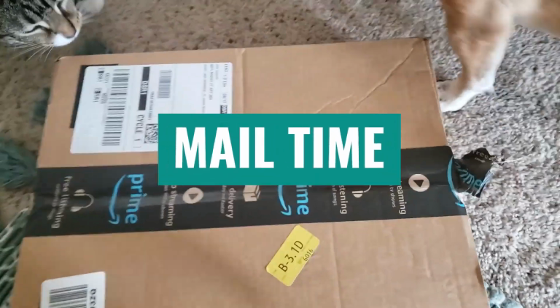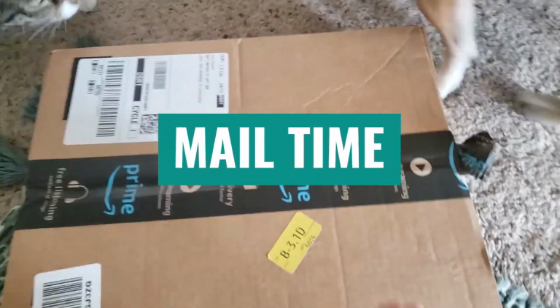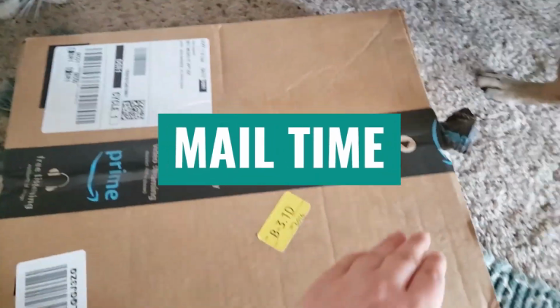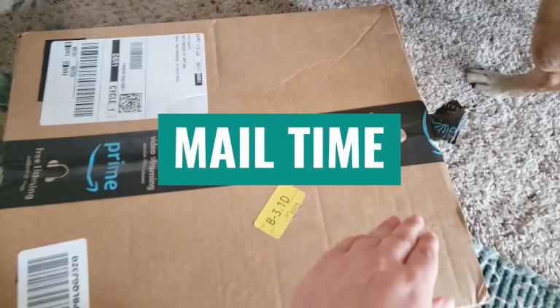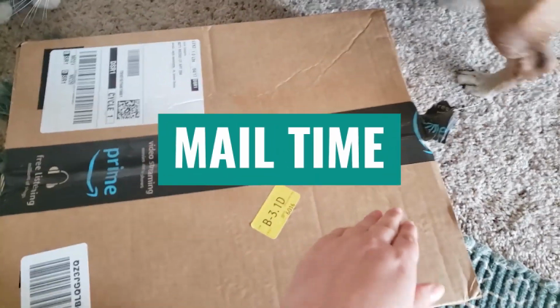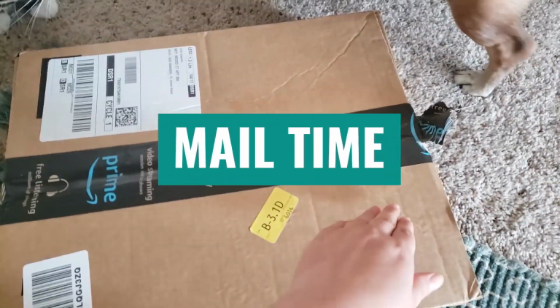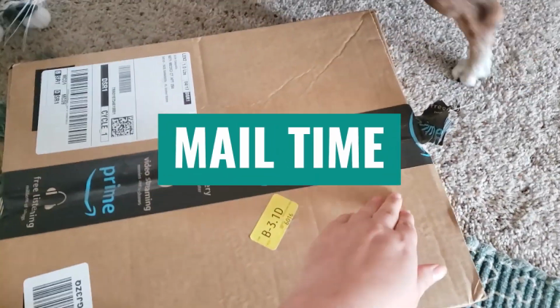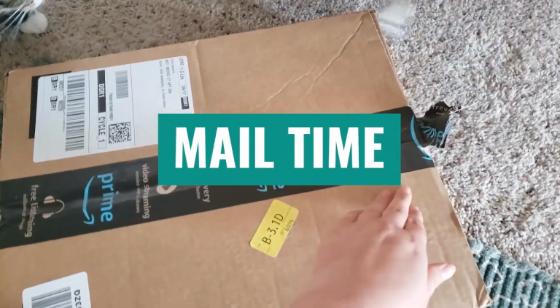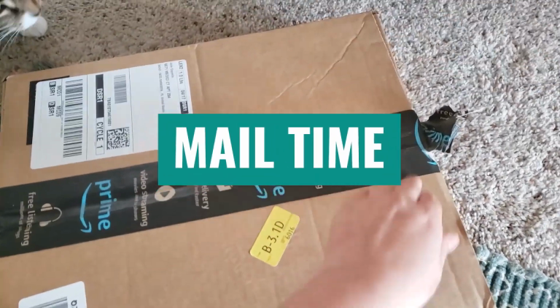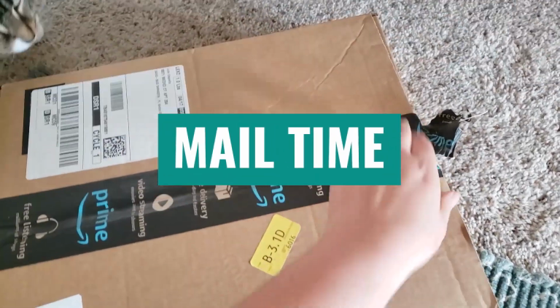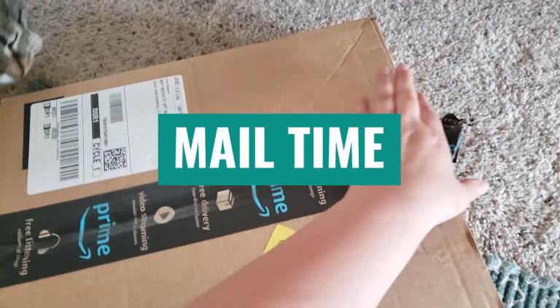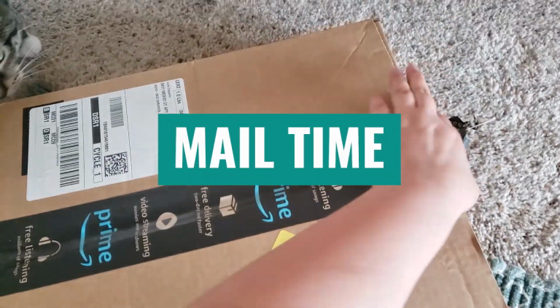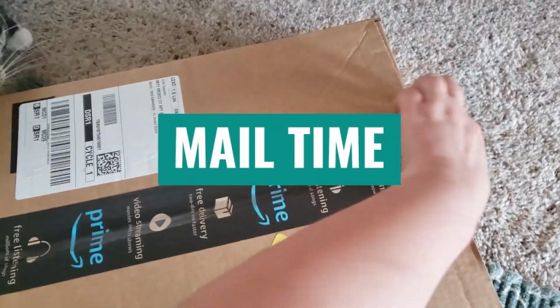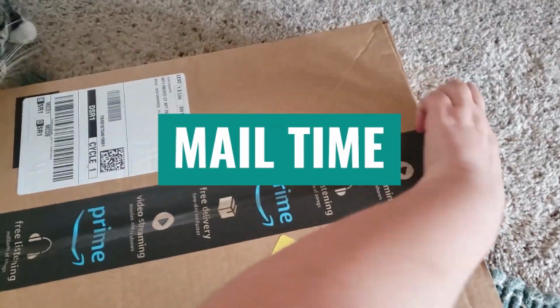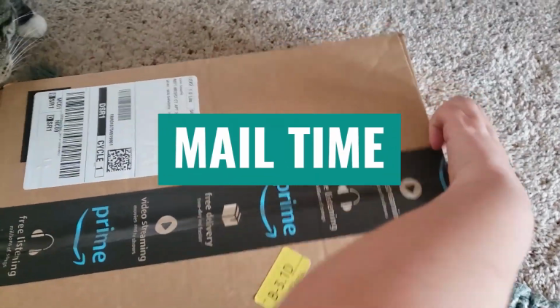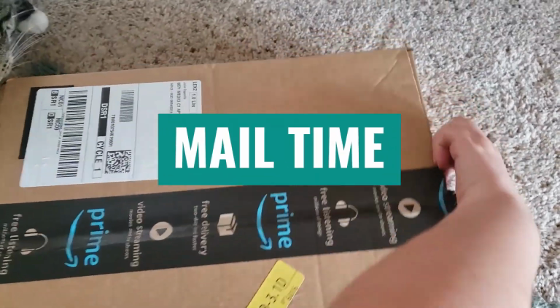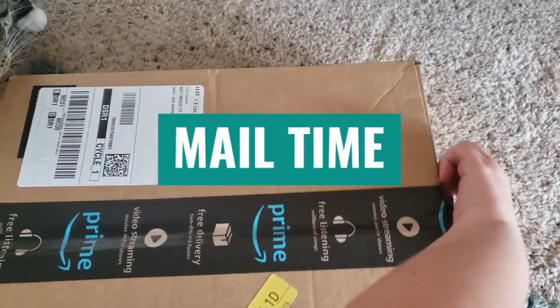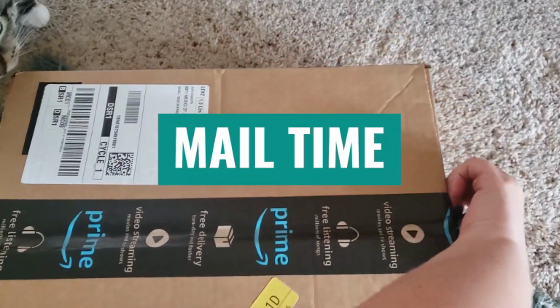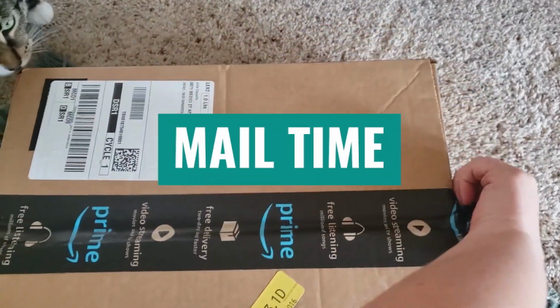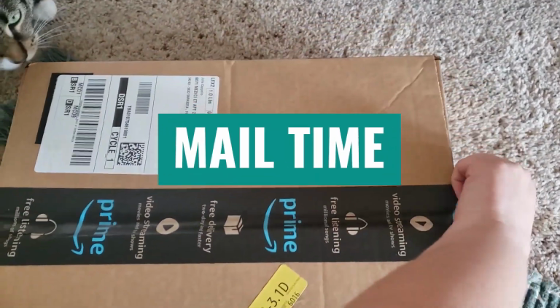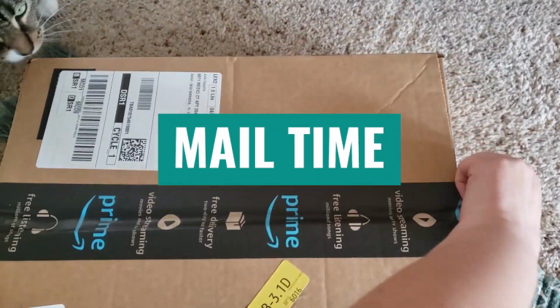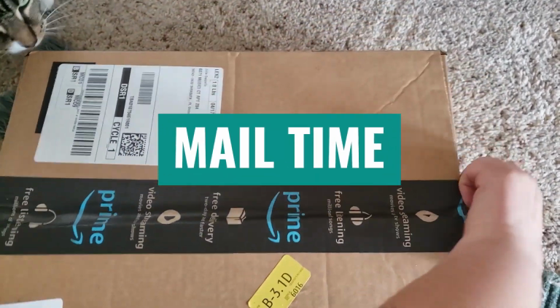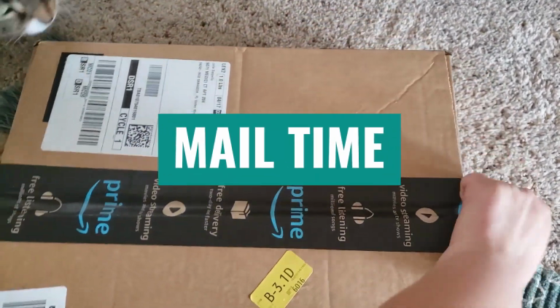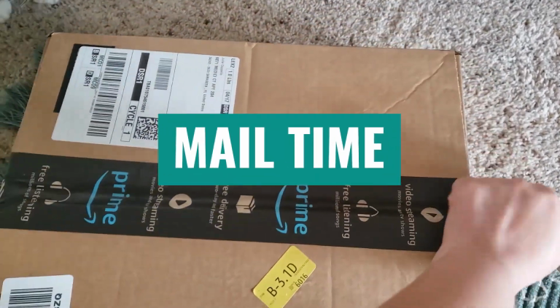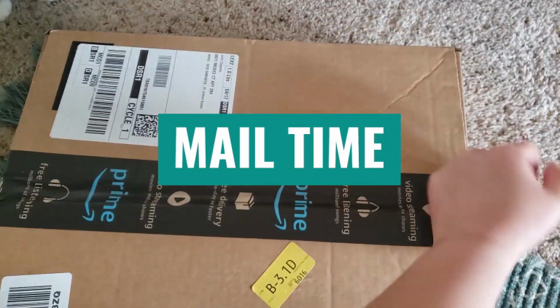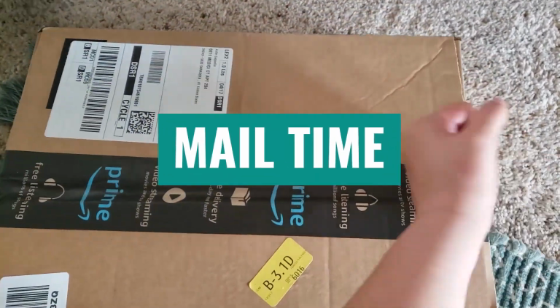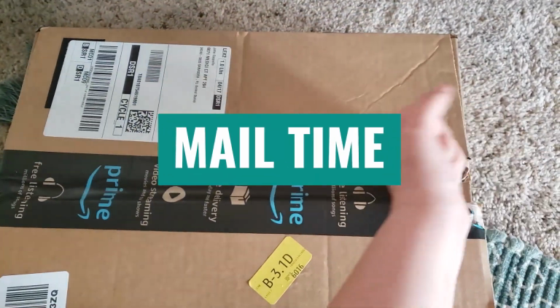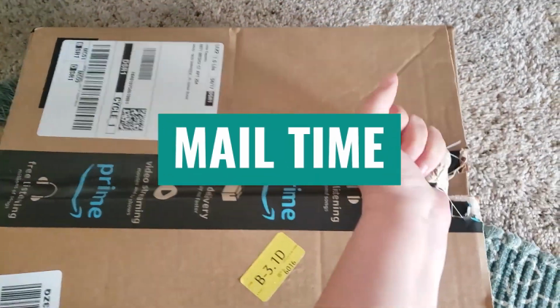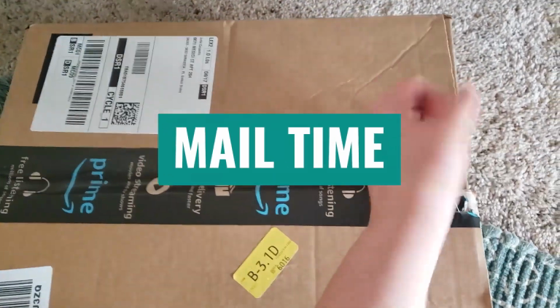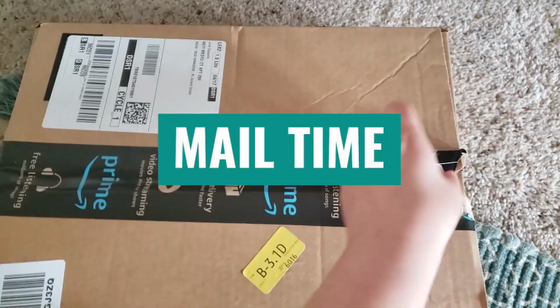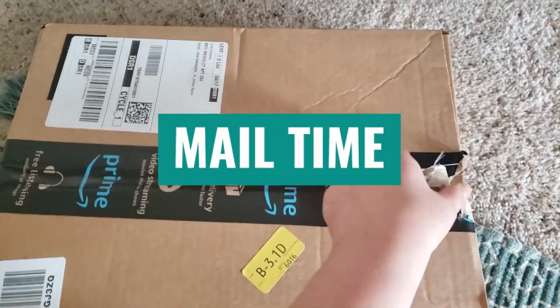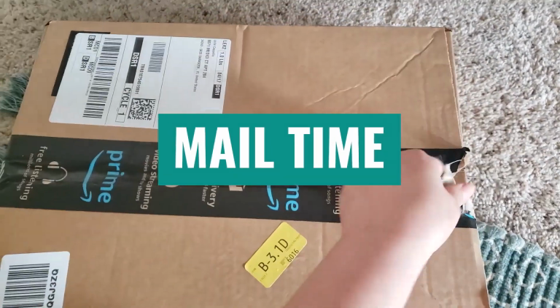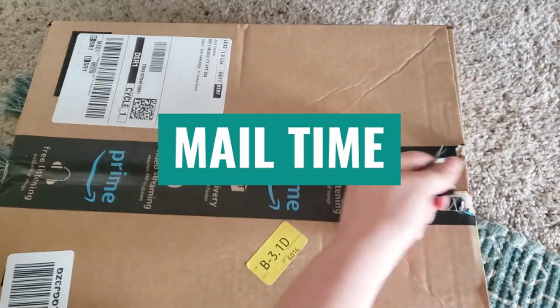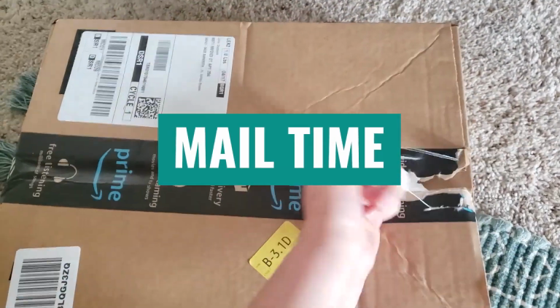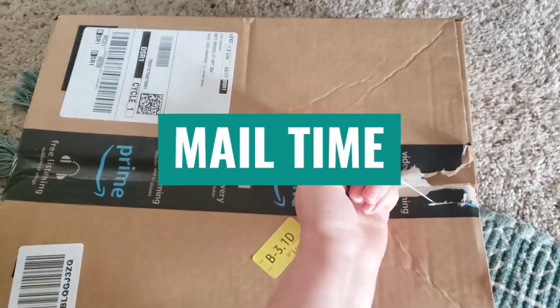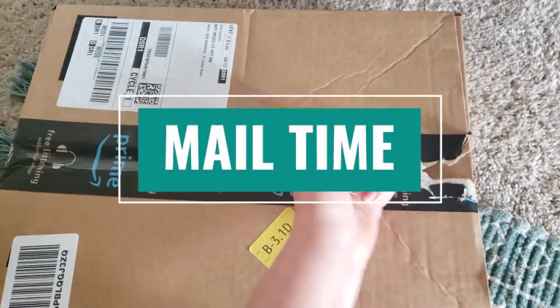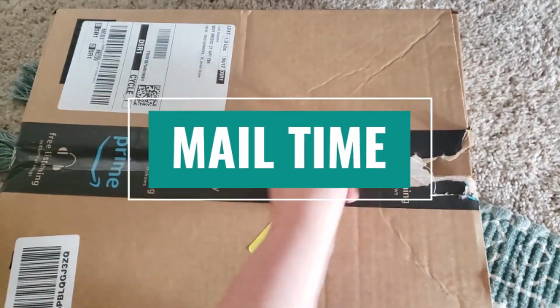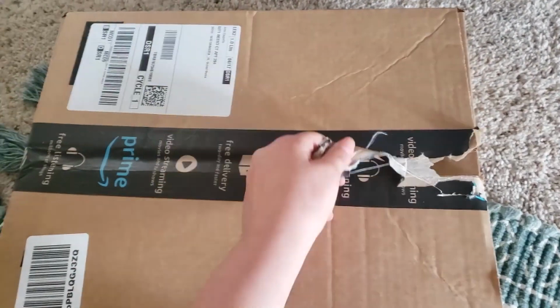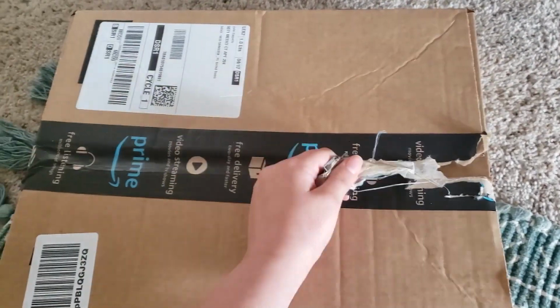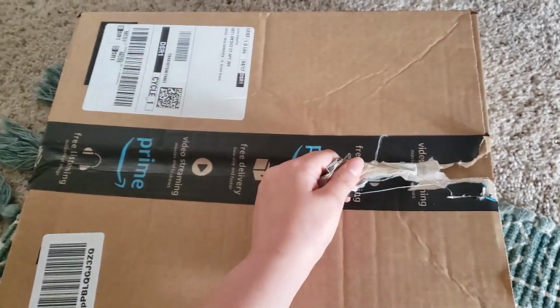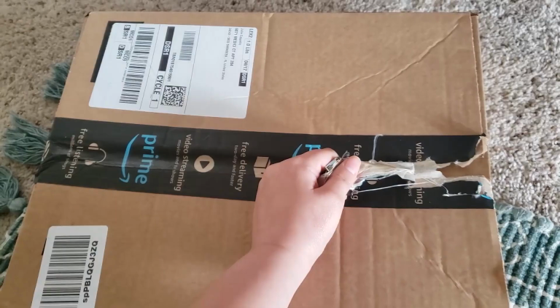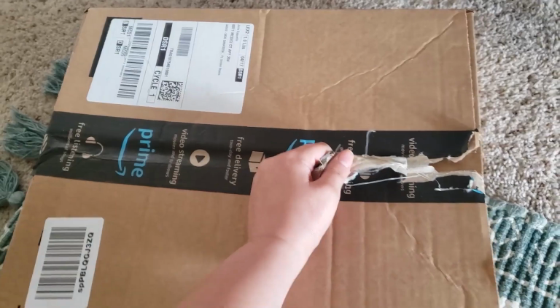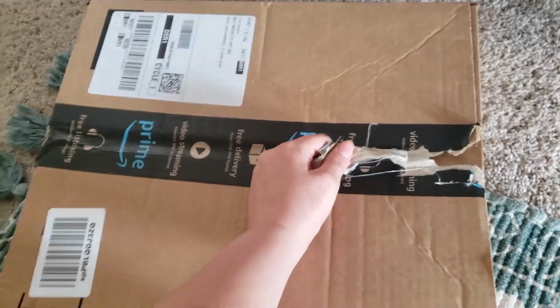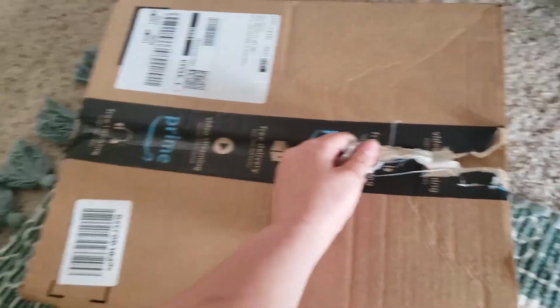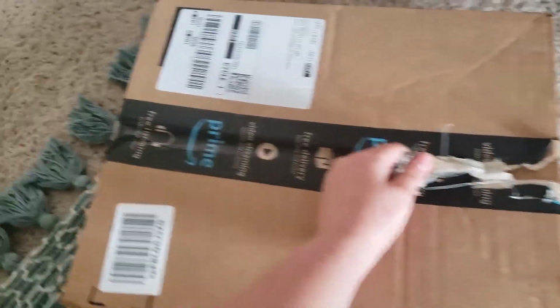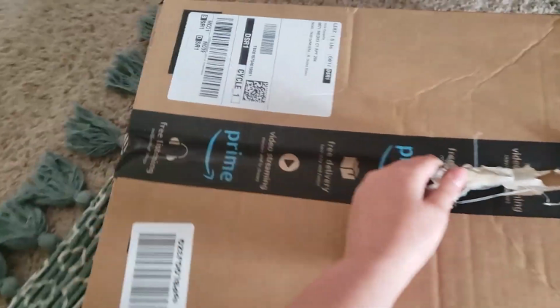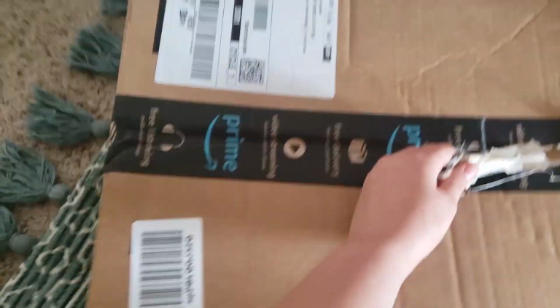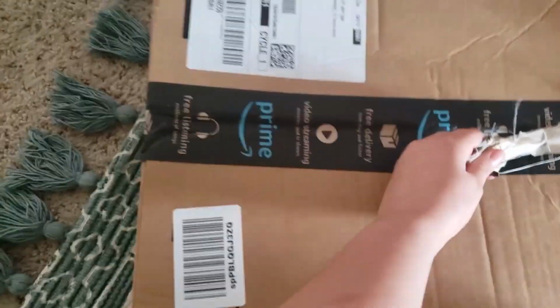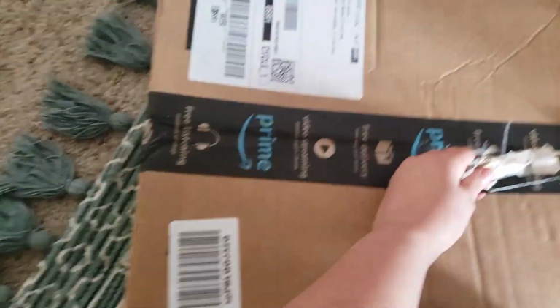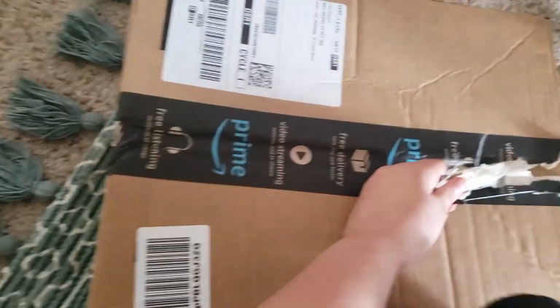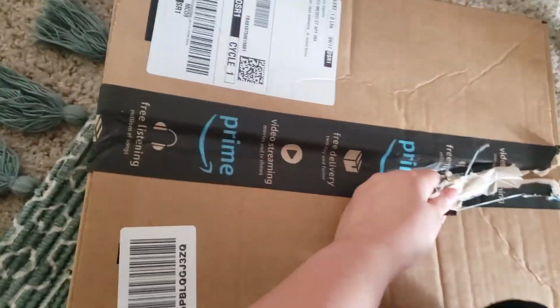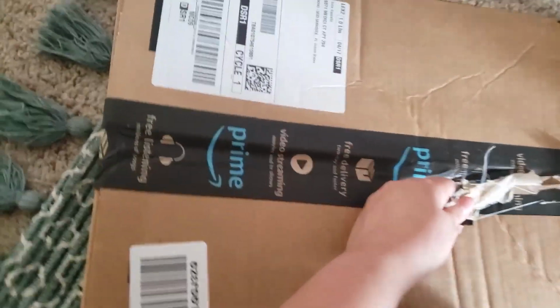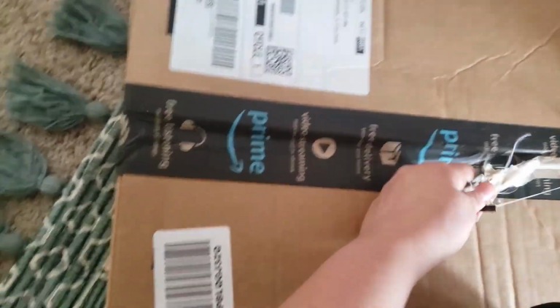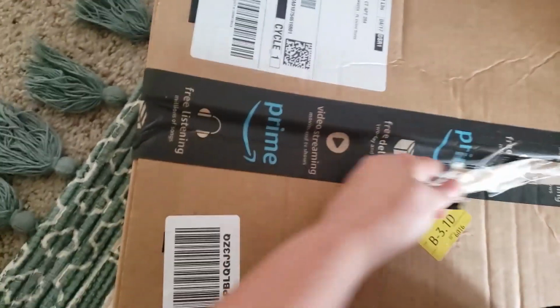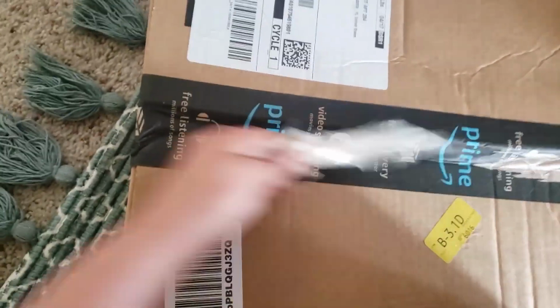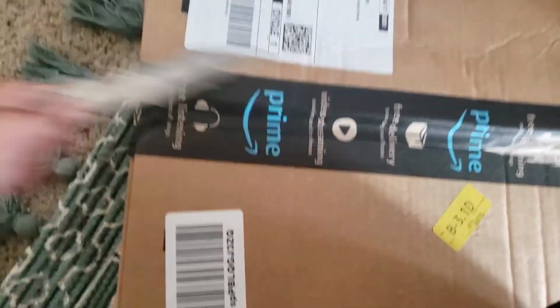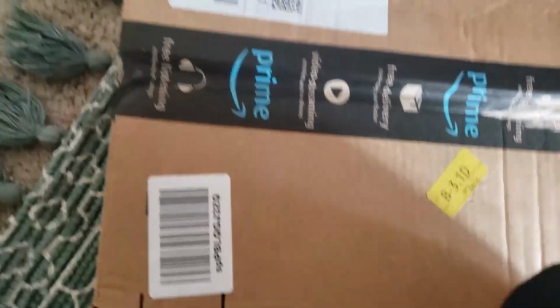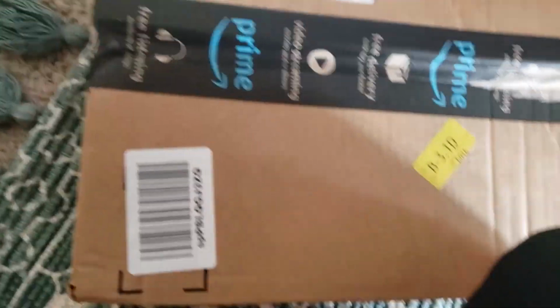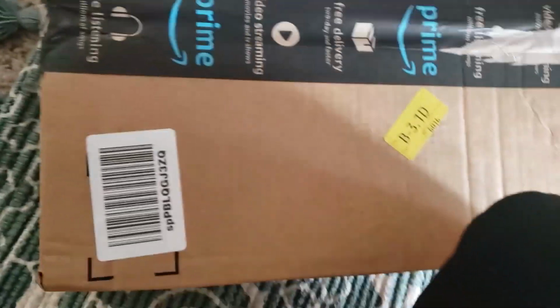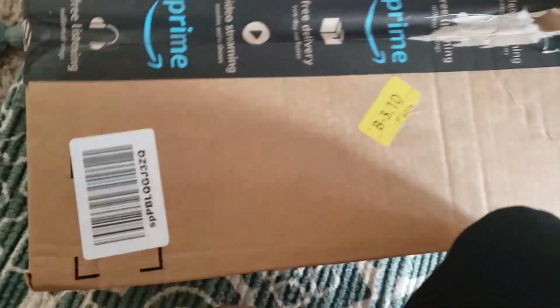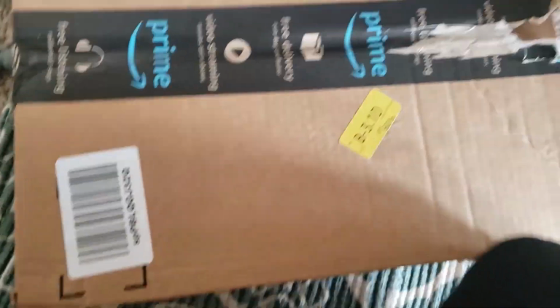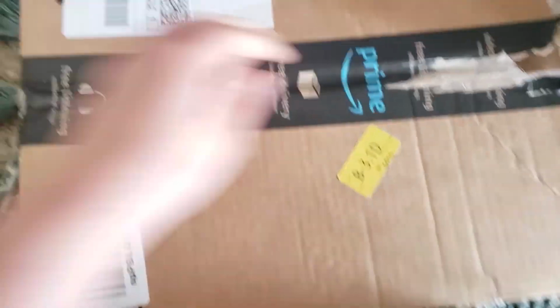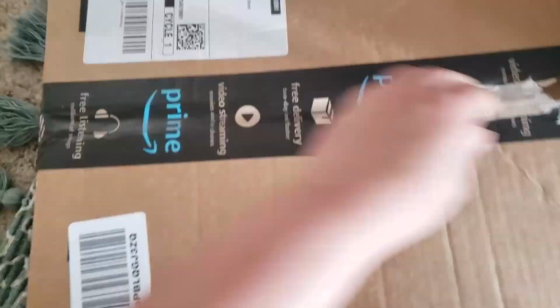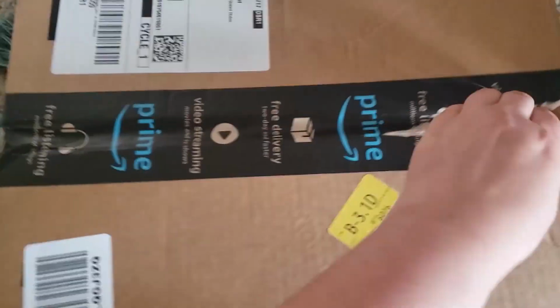I've got some Palo Santo in here, and you can literally smell it already. It smells amazing, it really does.